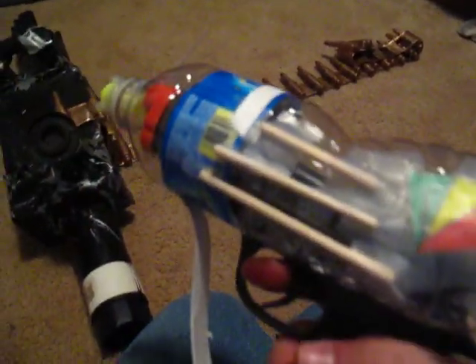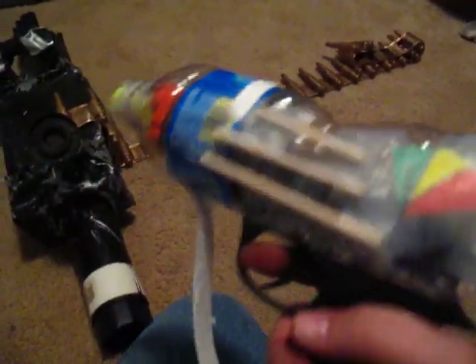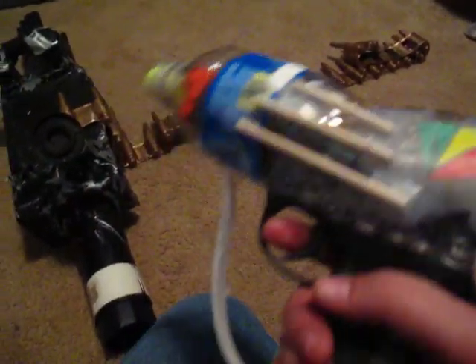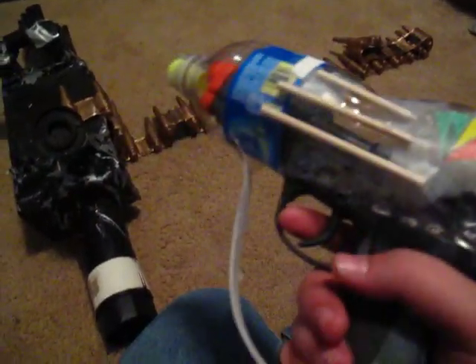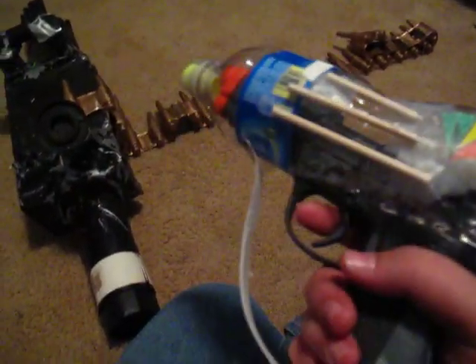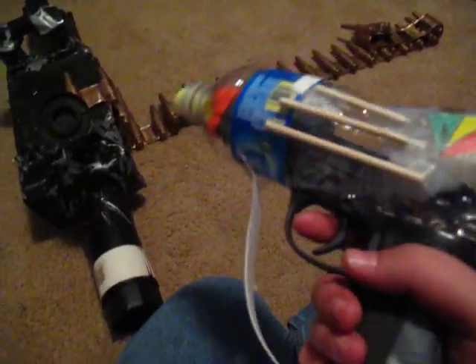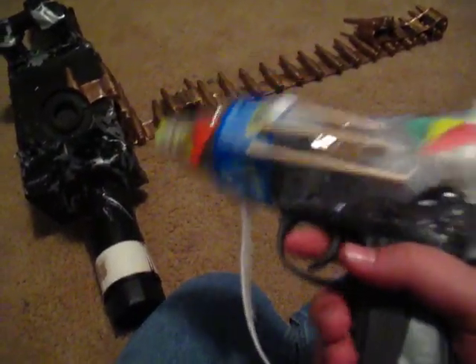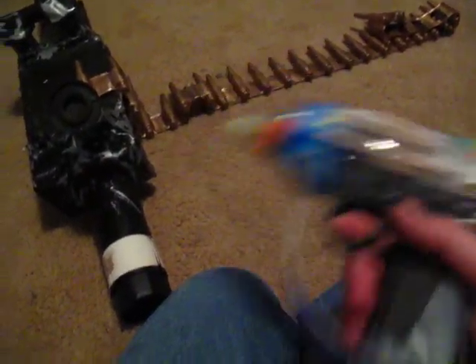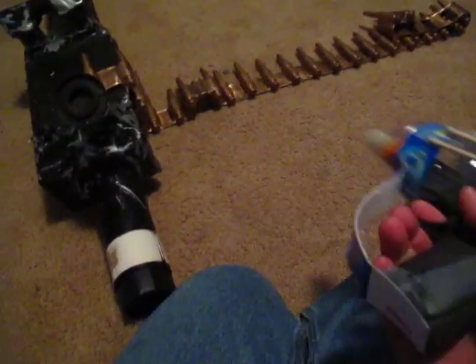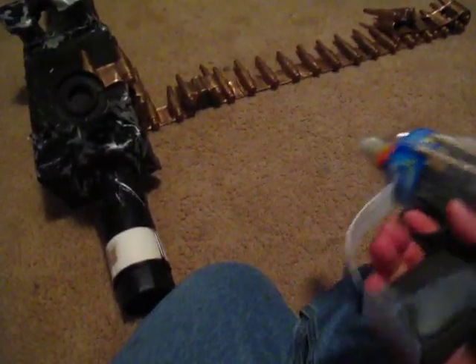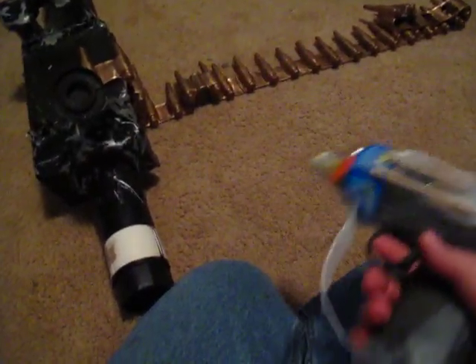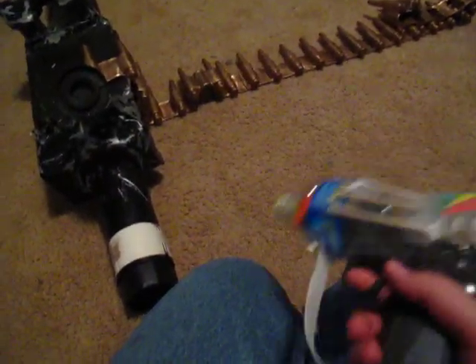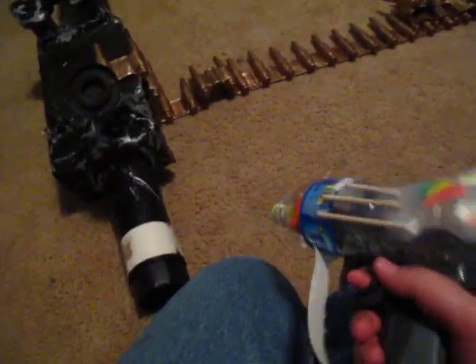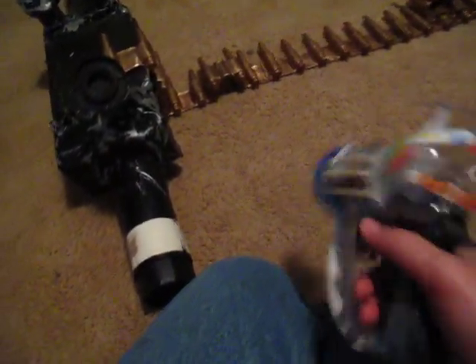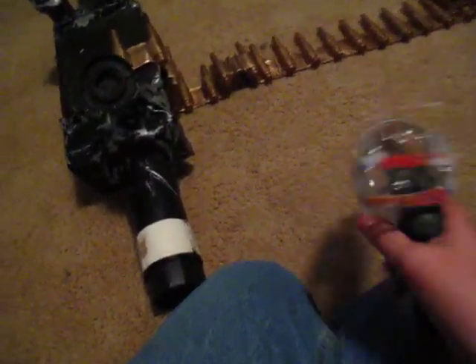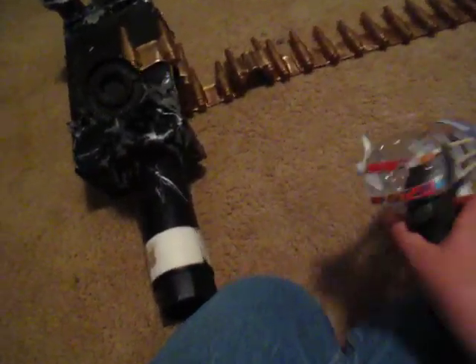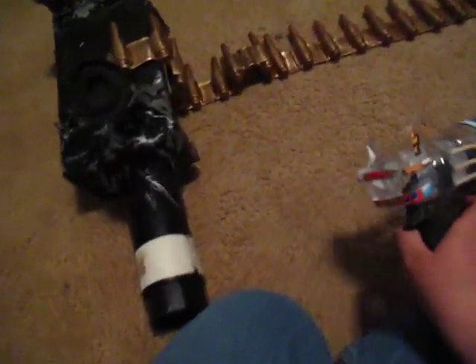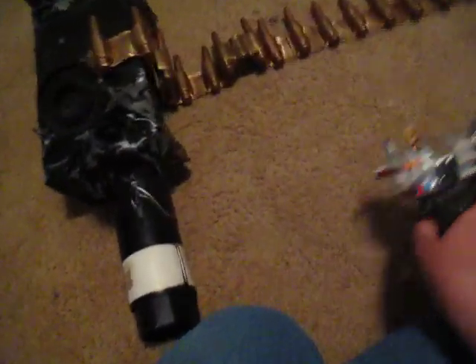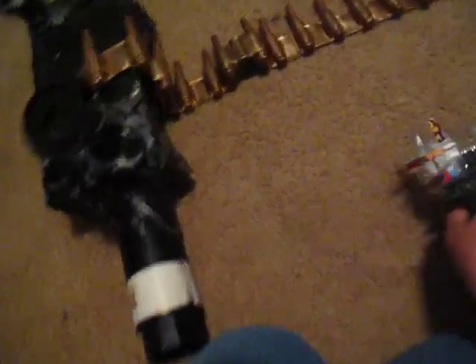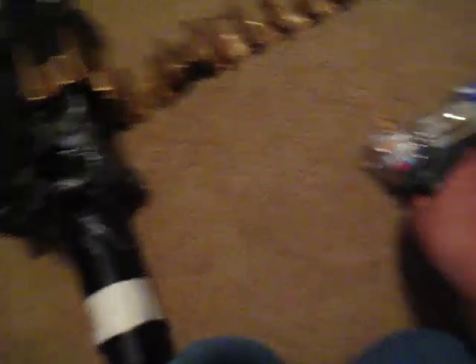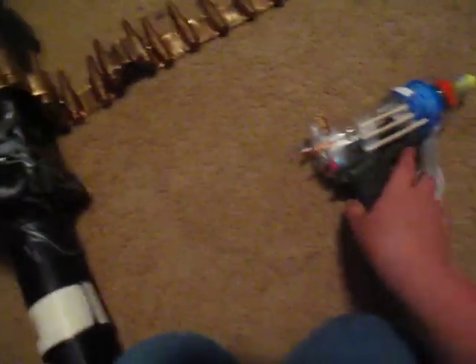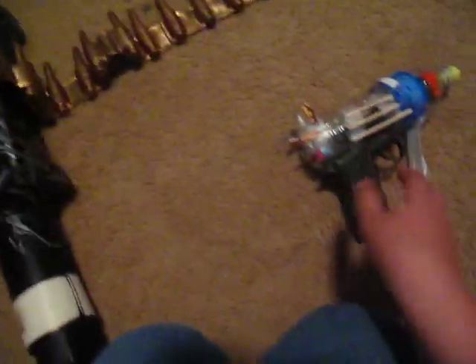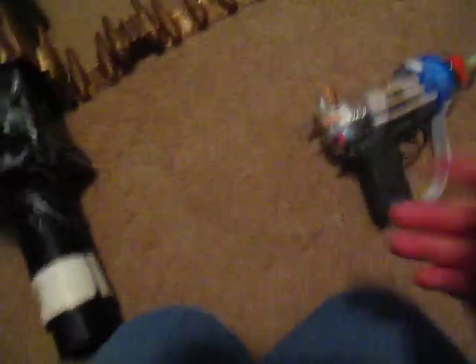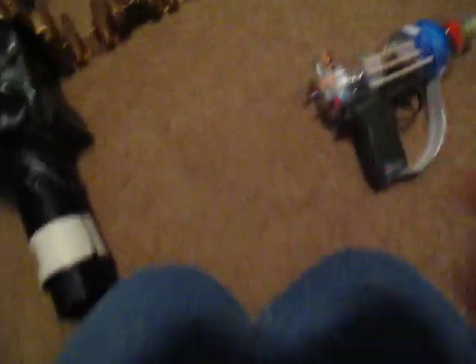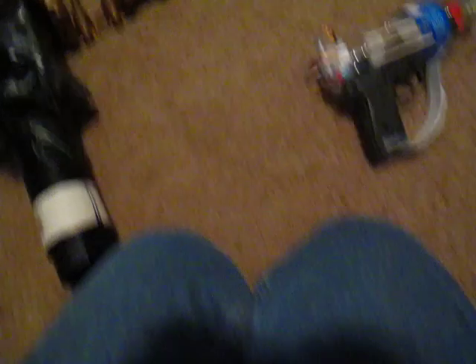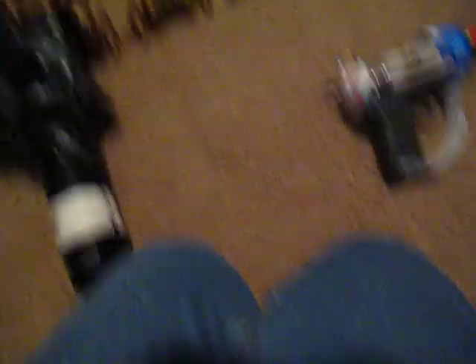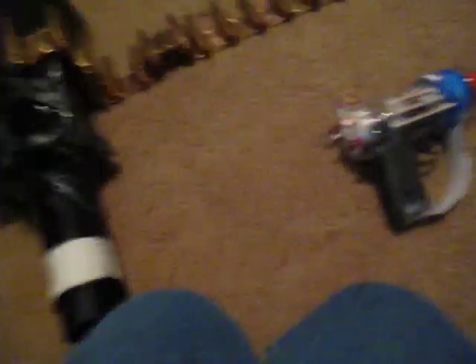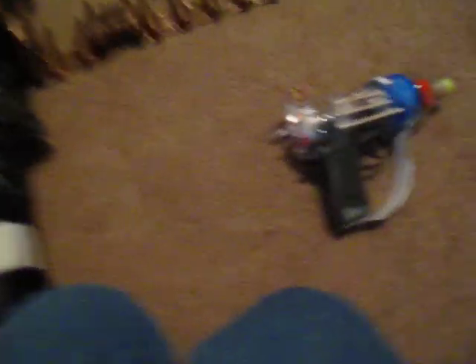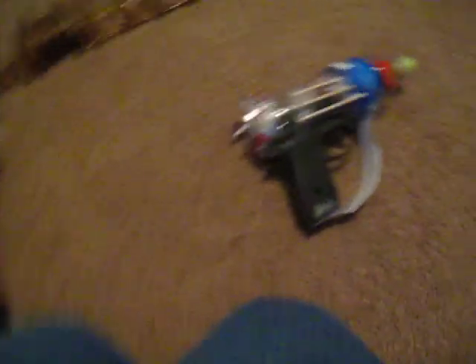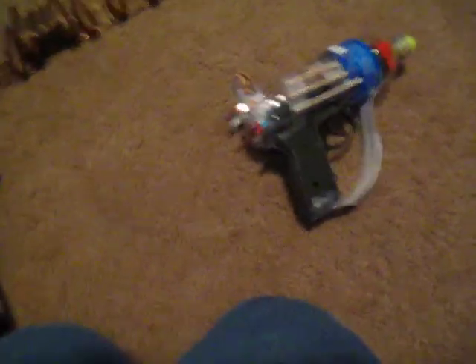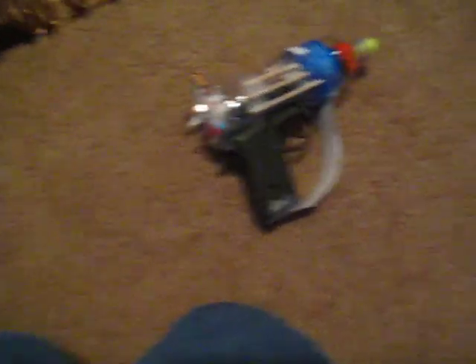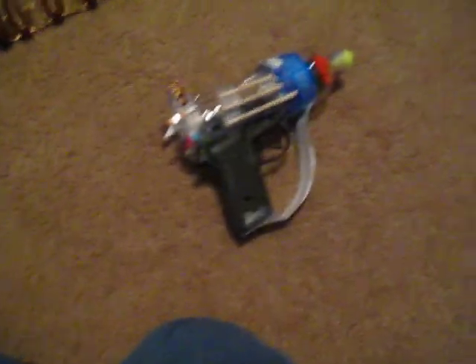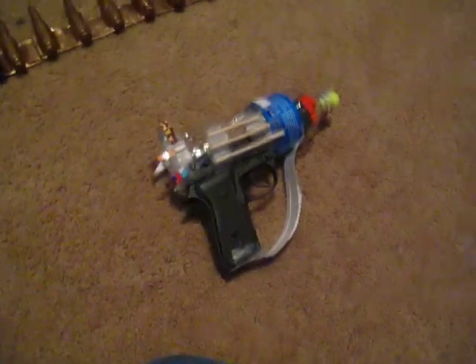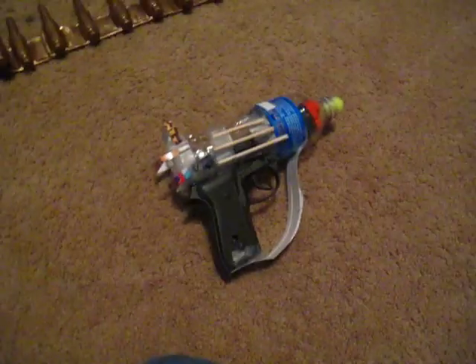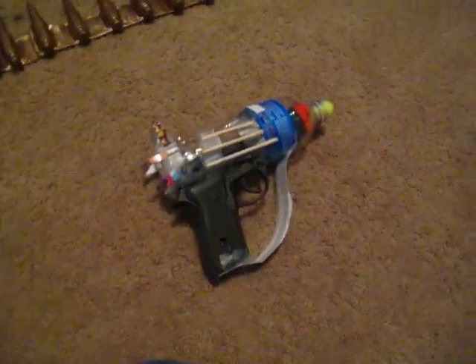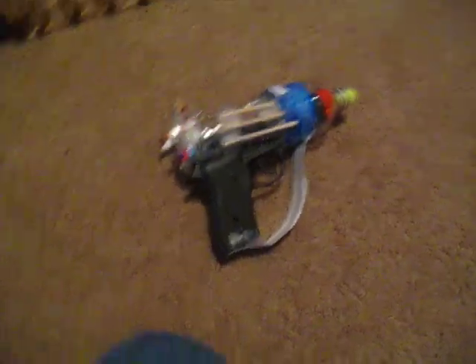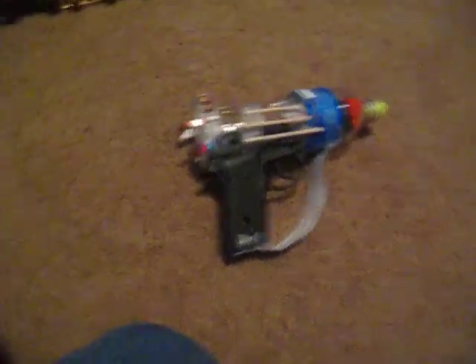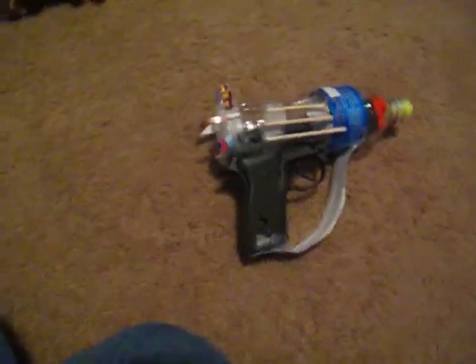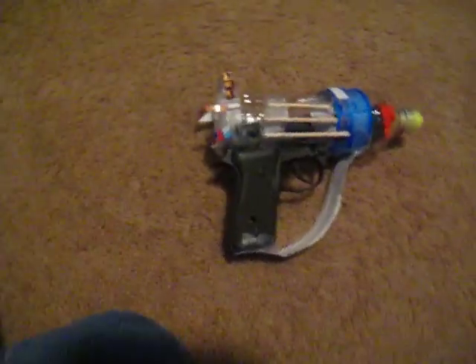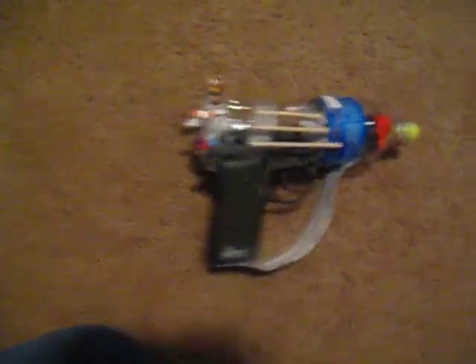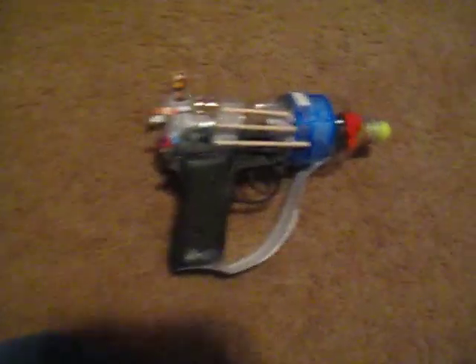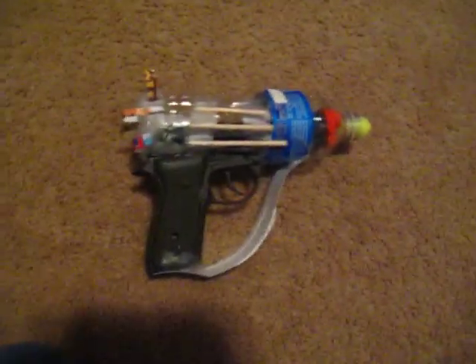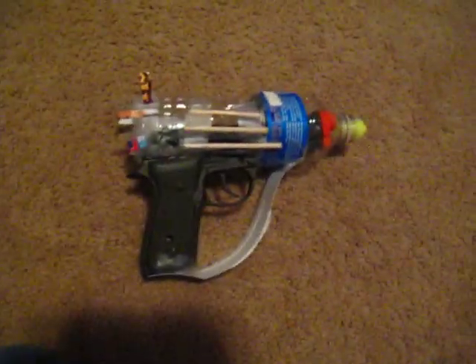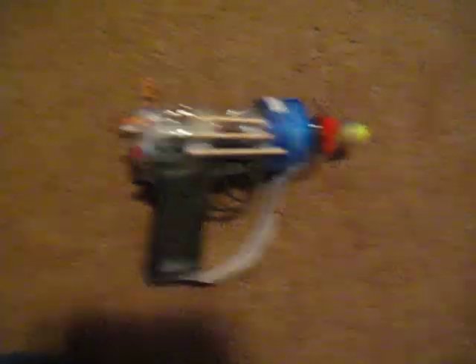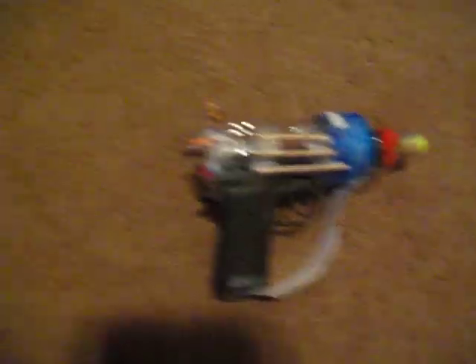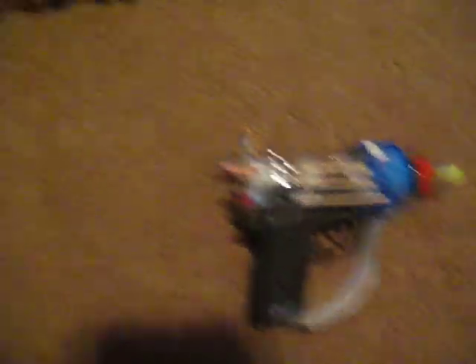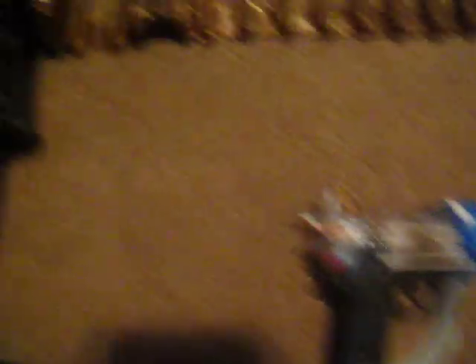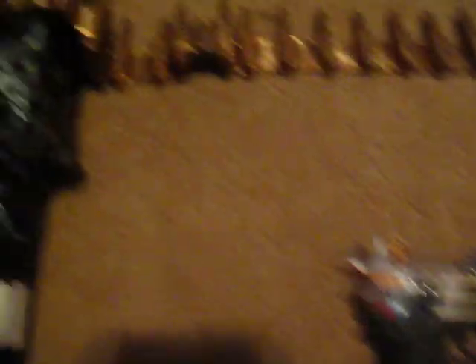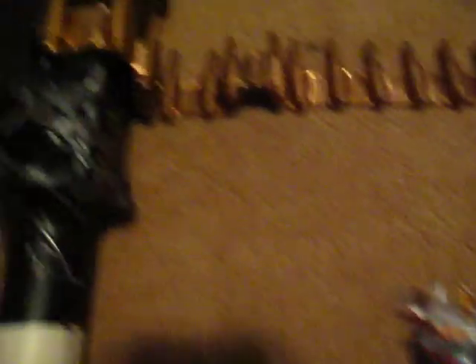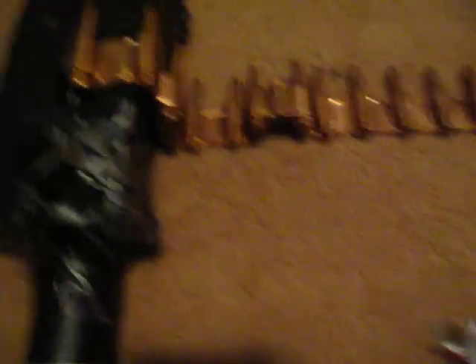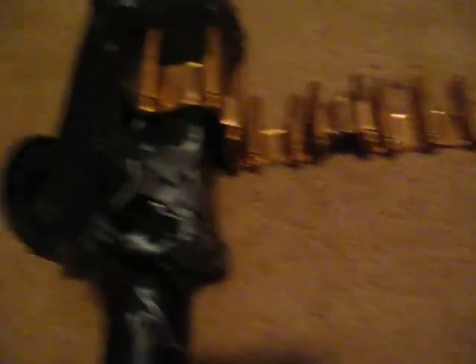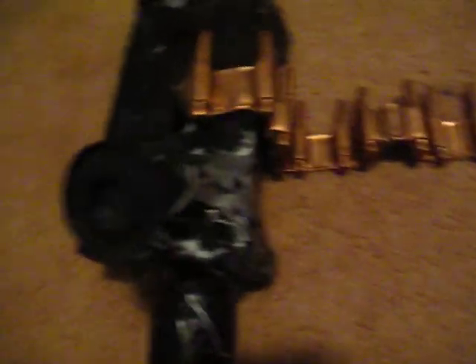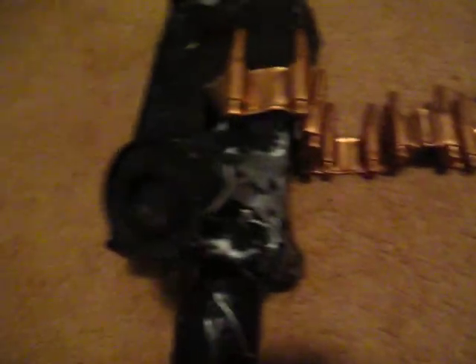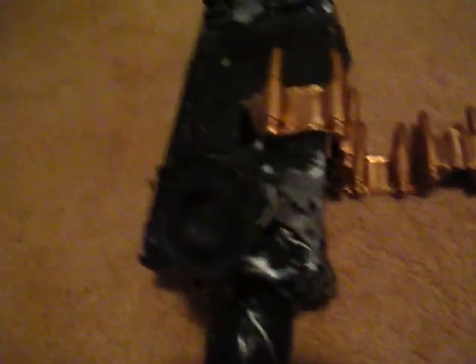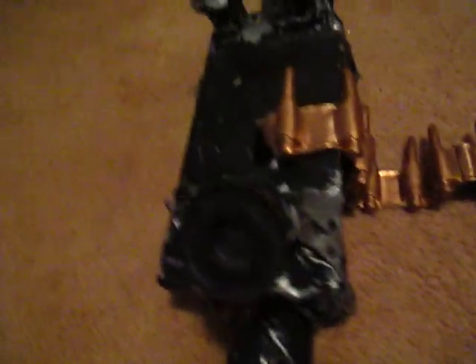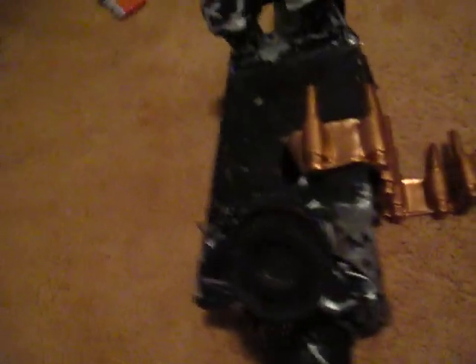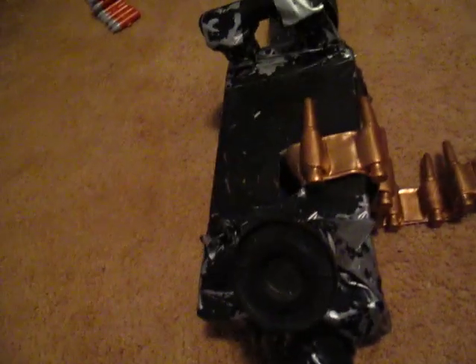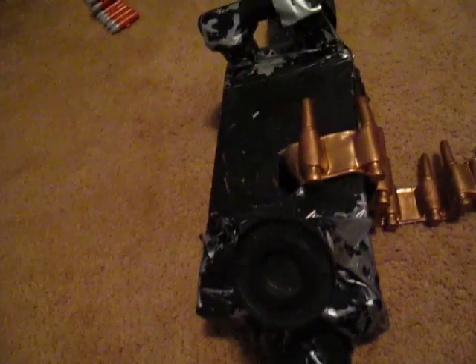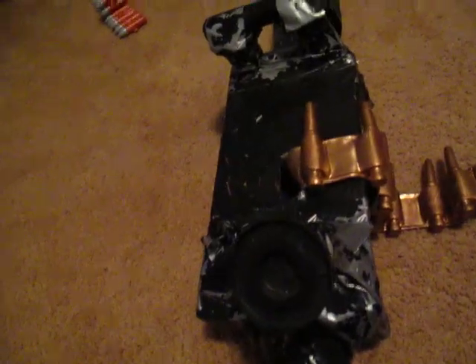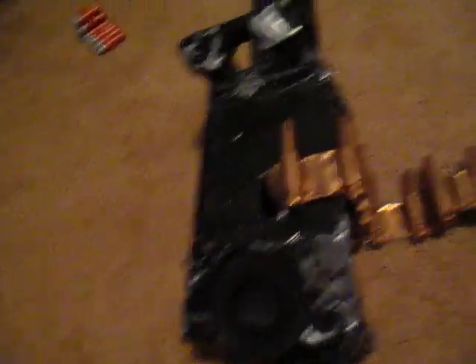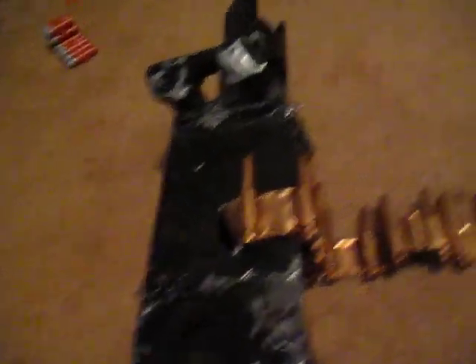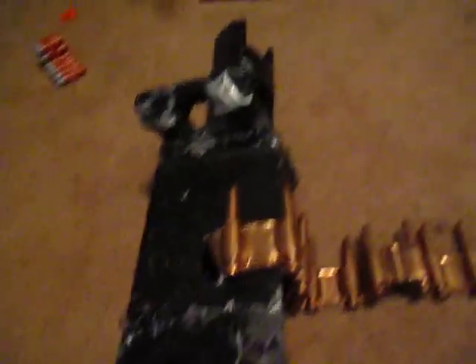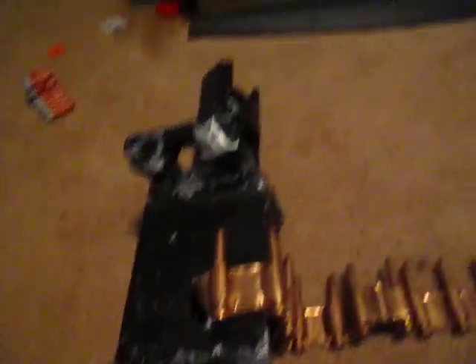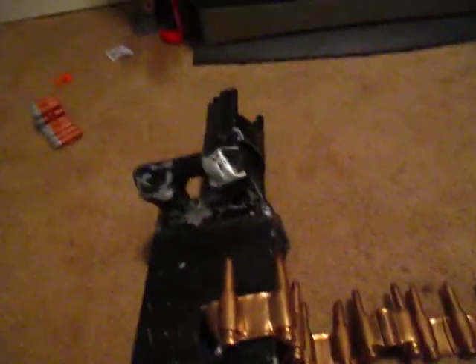Here's a Colt 25 — something, something, okay. Thanks for watching, have a great day!